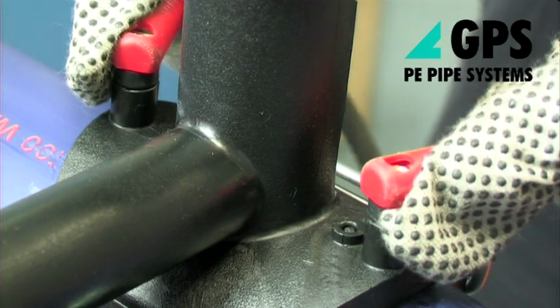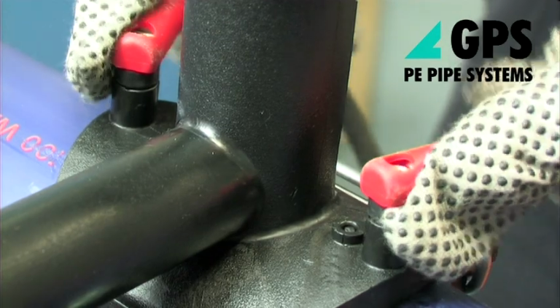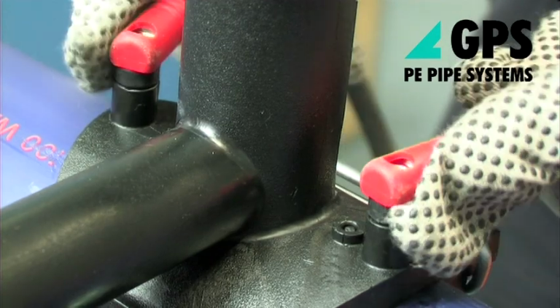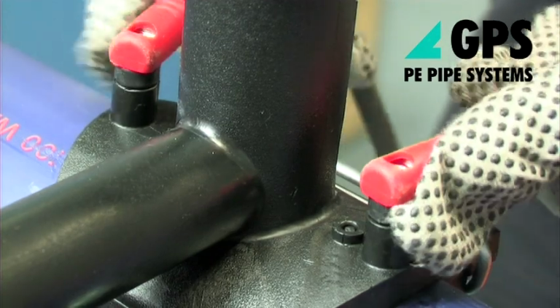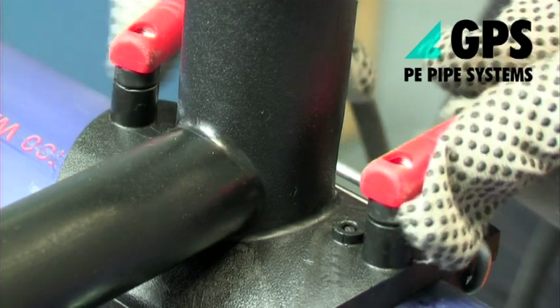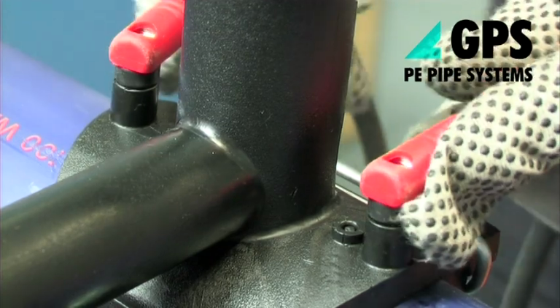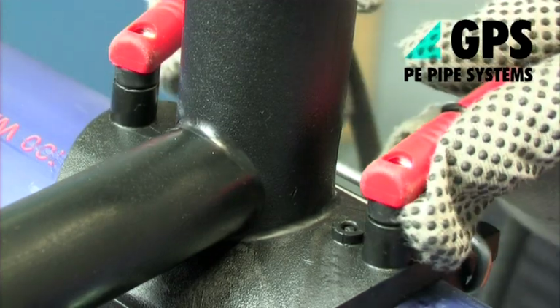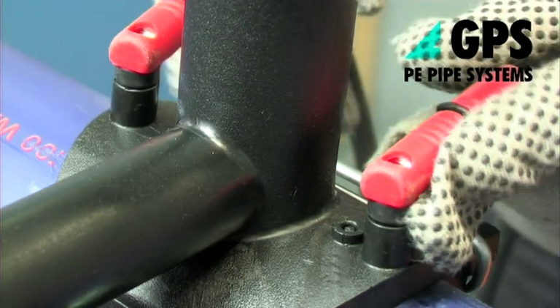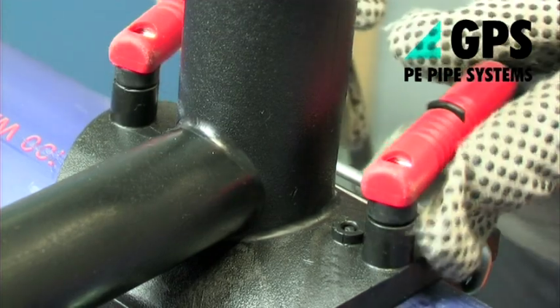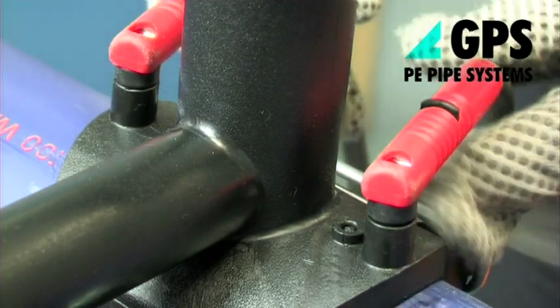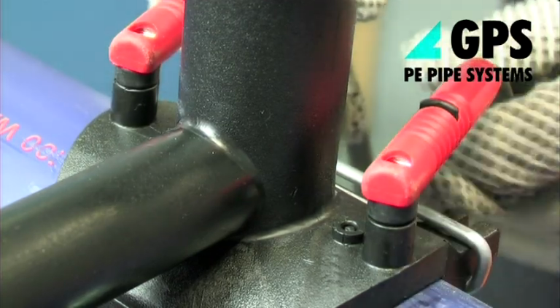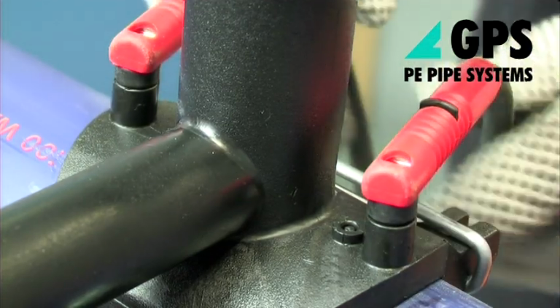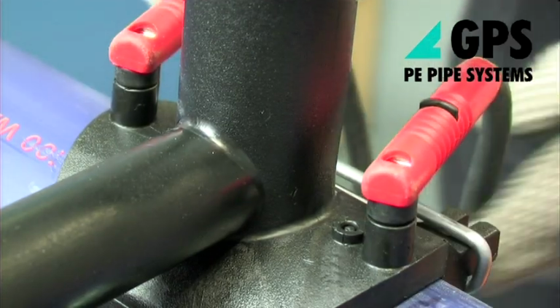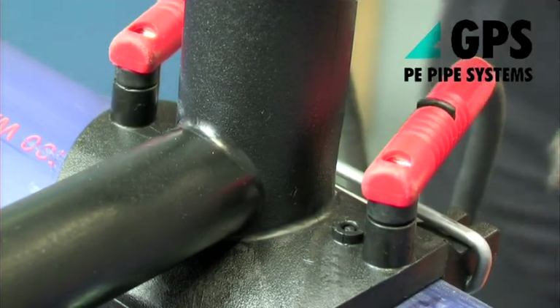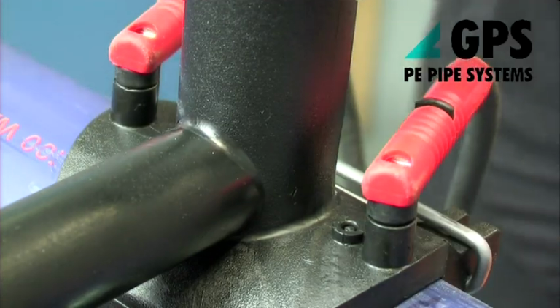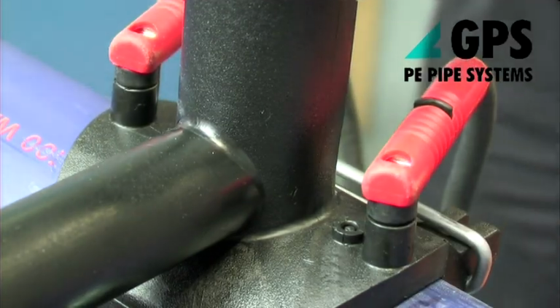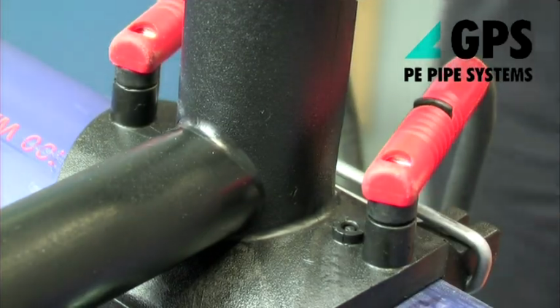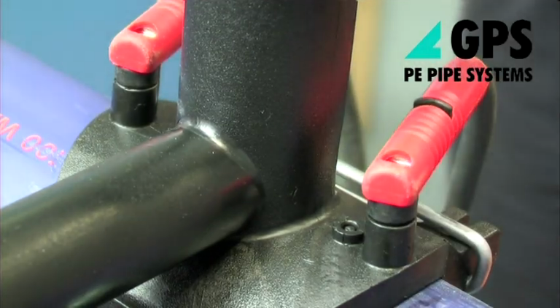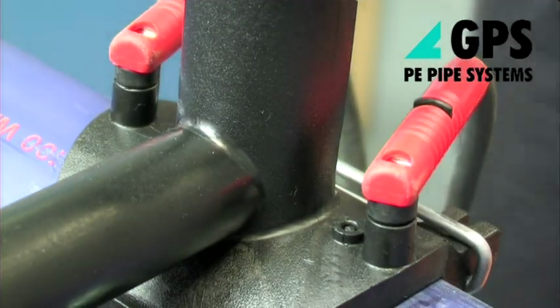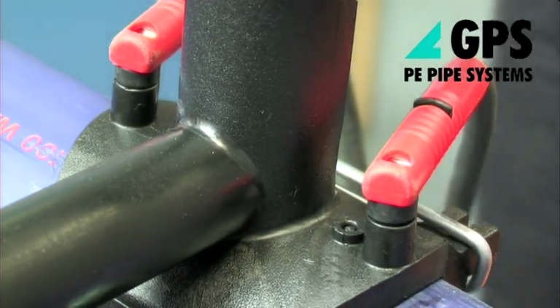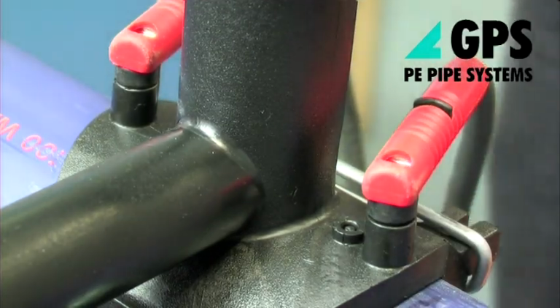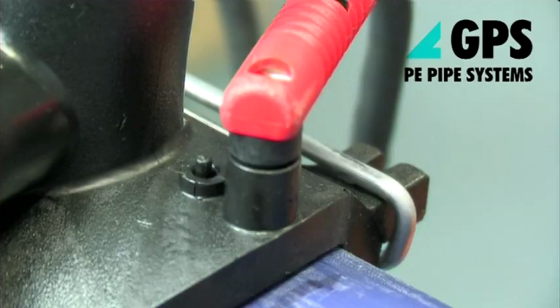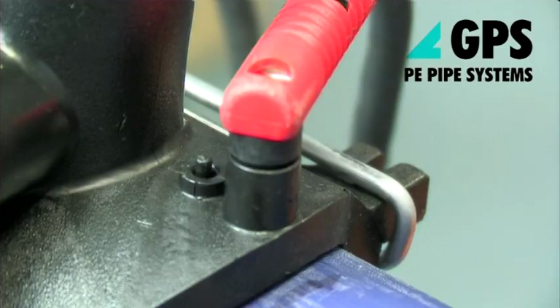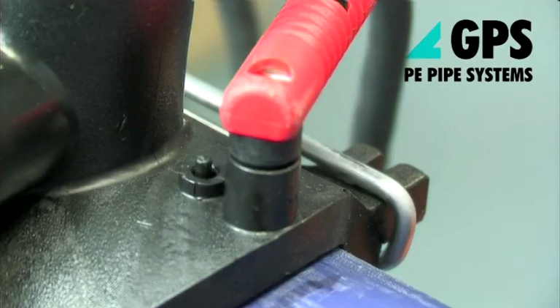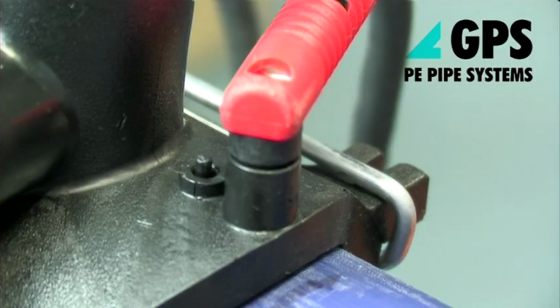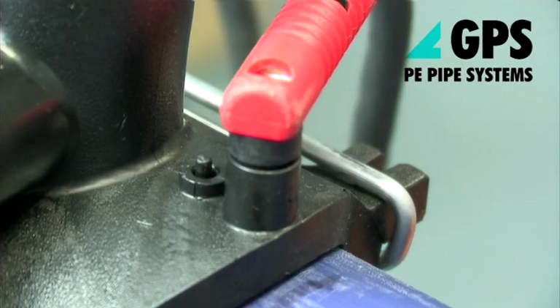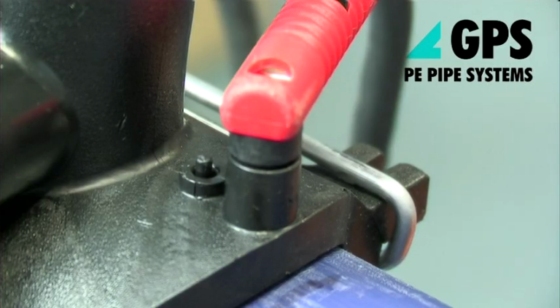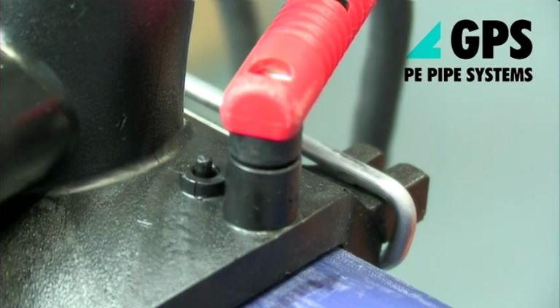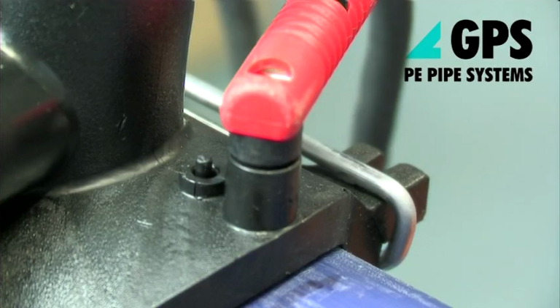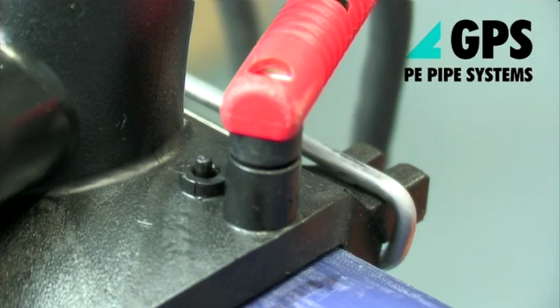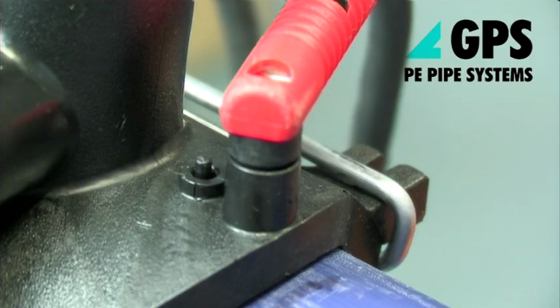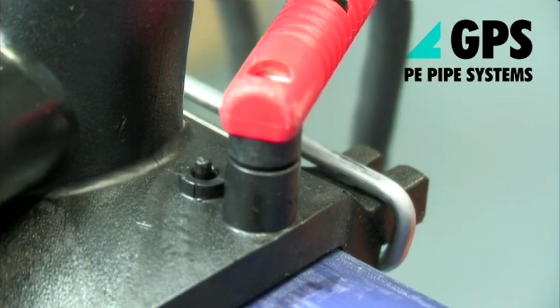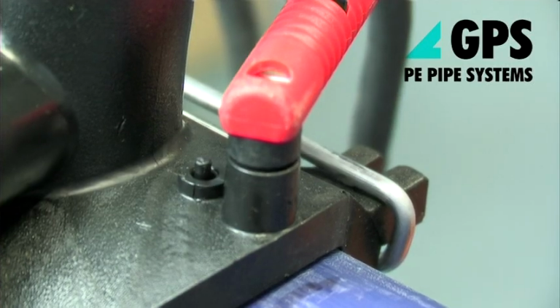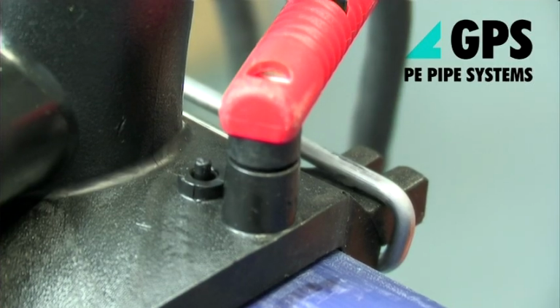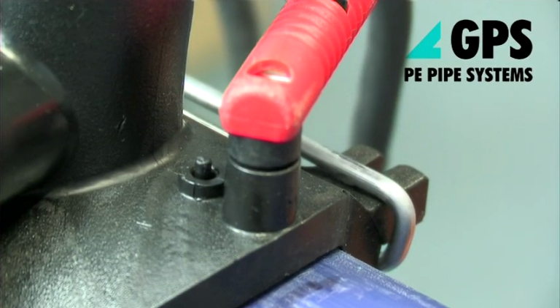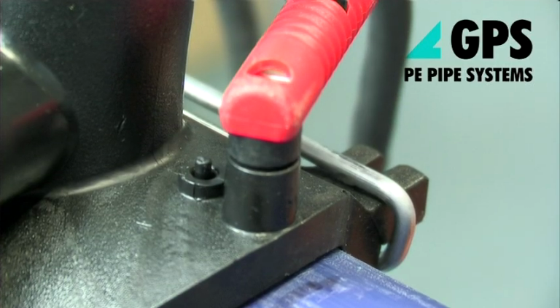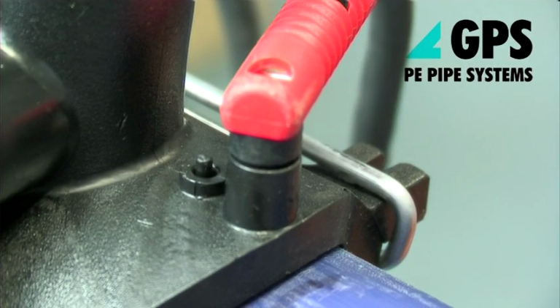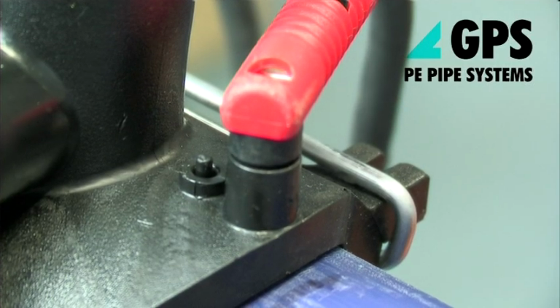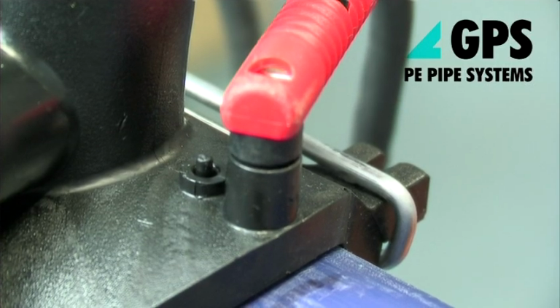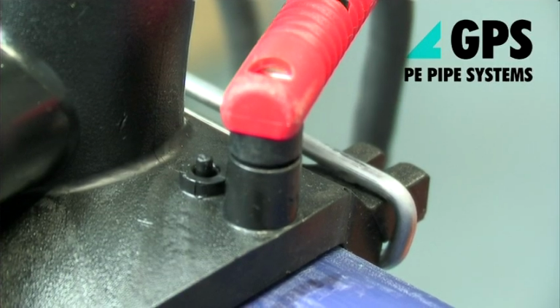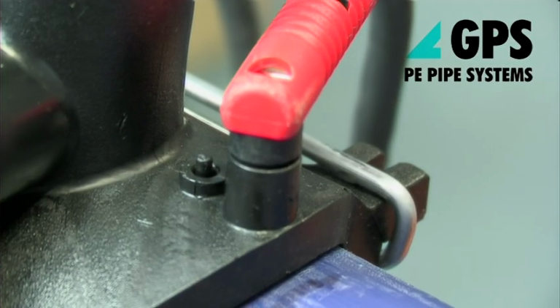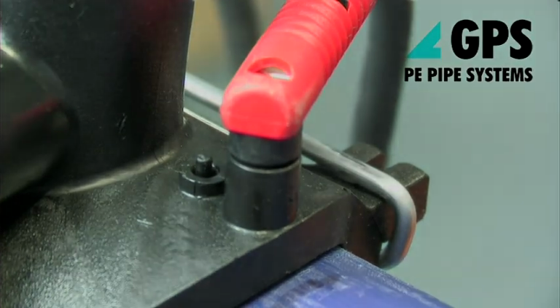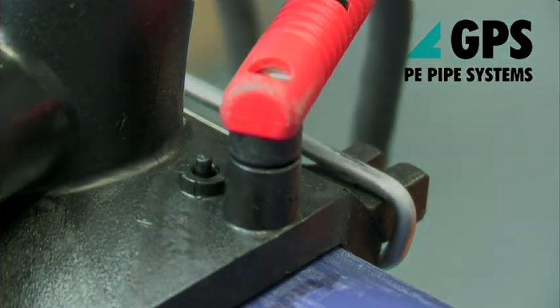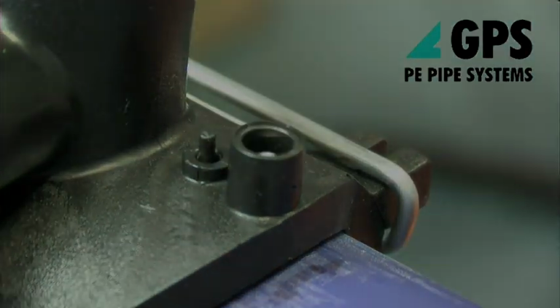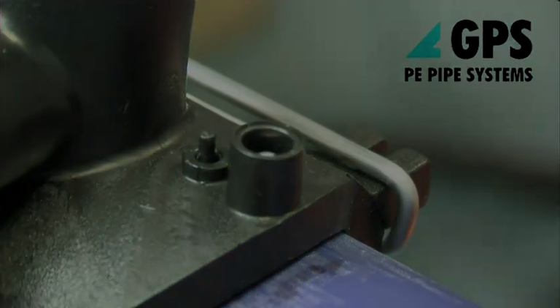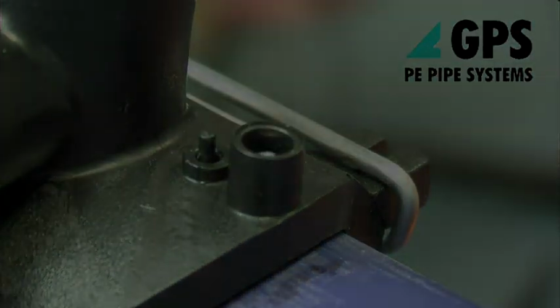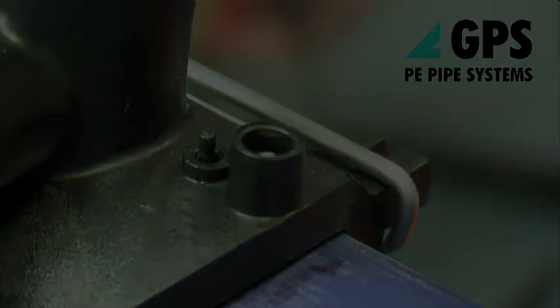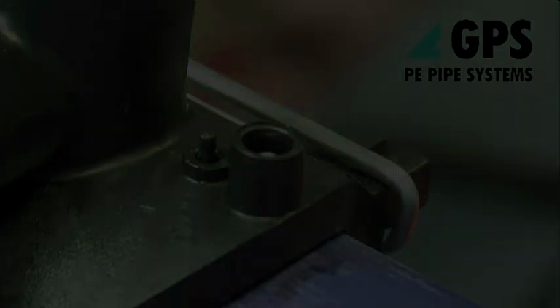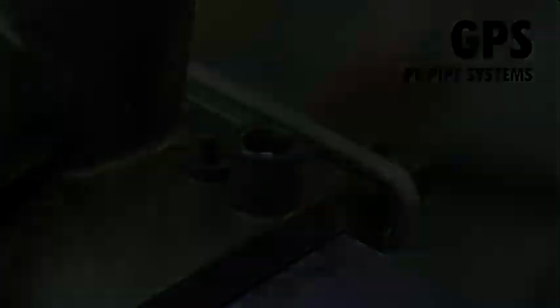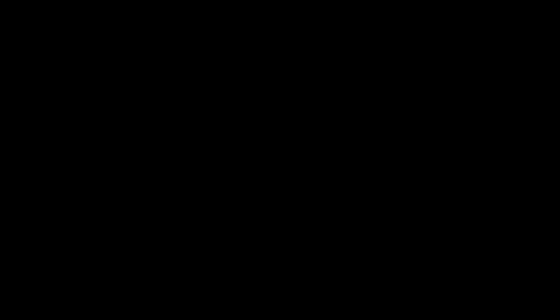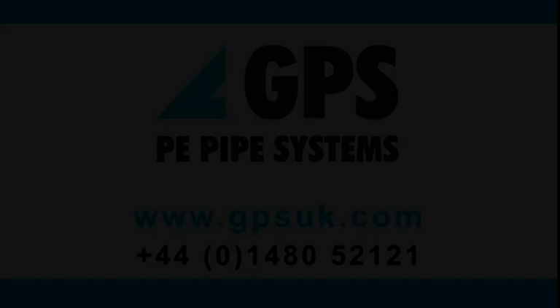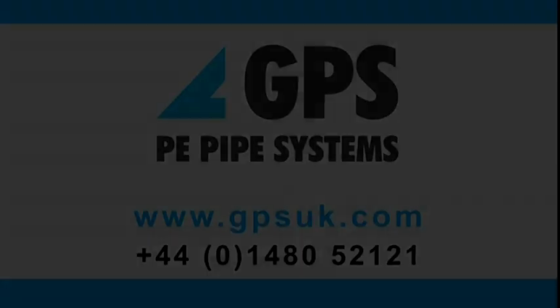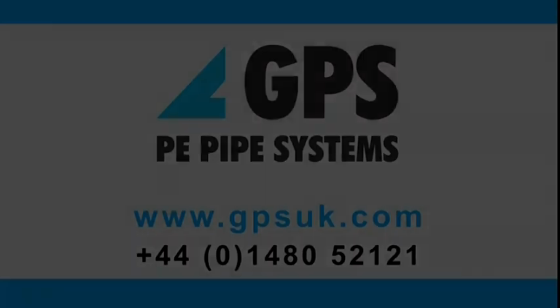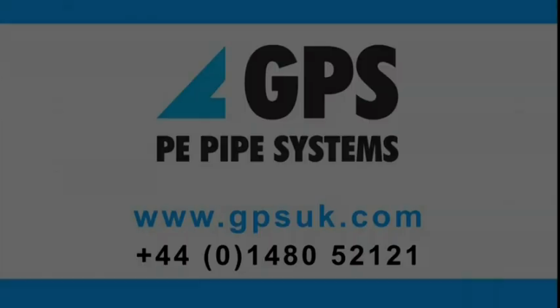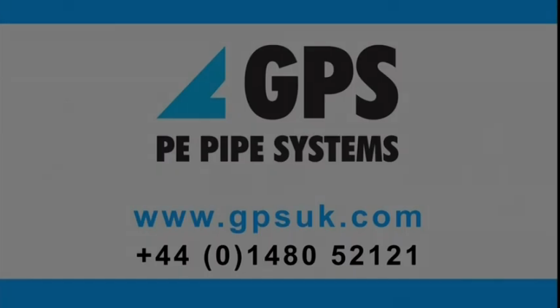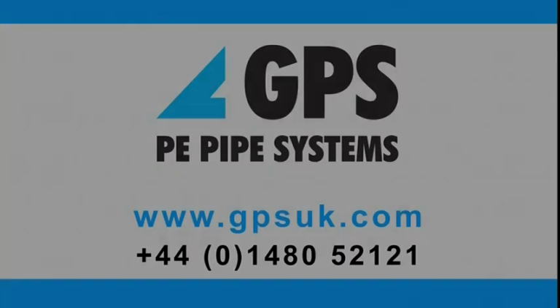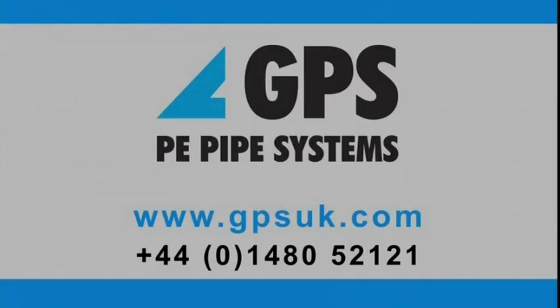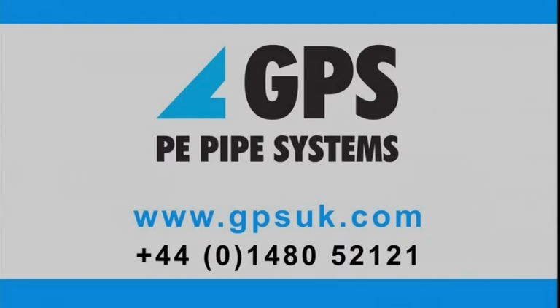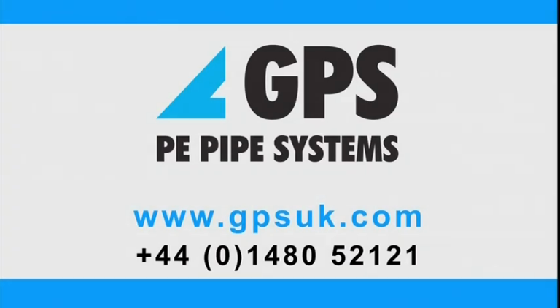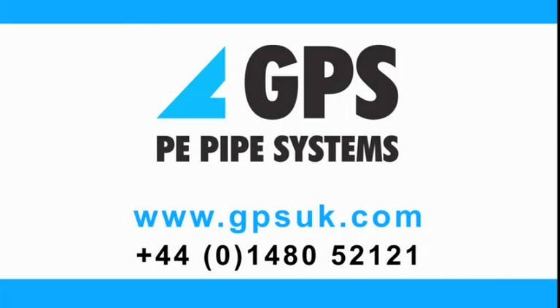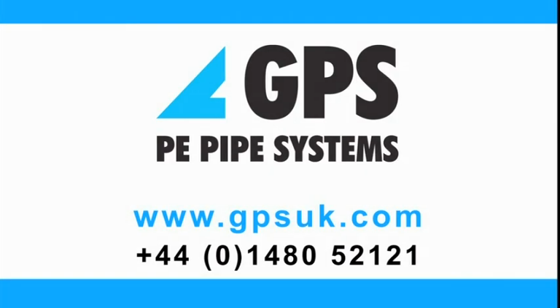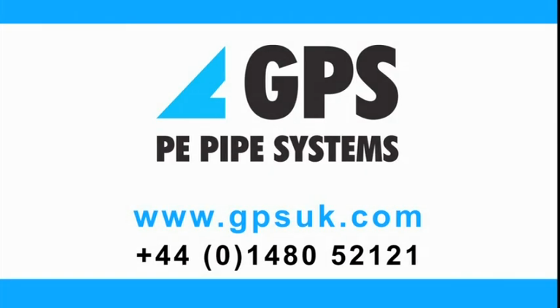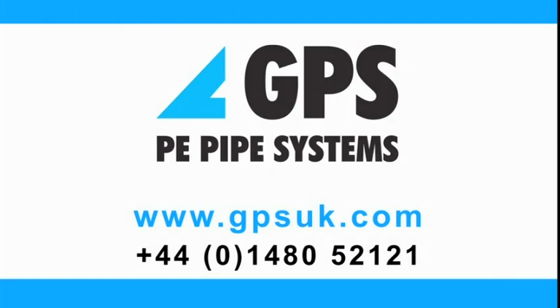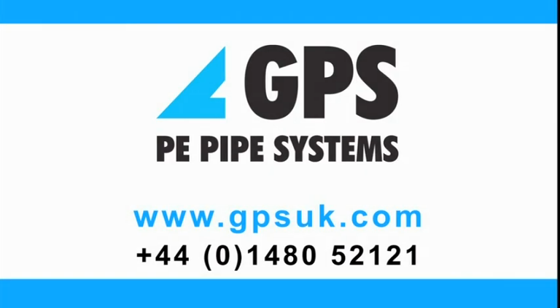The tapping T is now at the required pressure for electrofusion to commence.